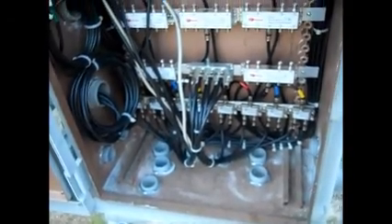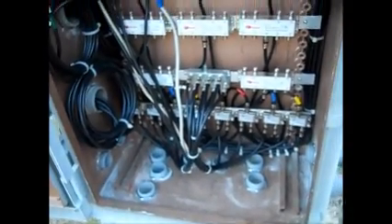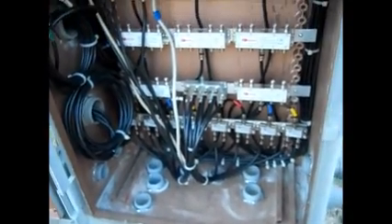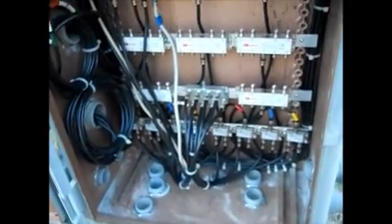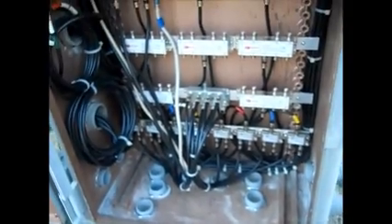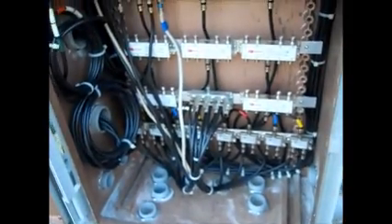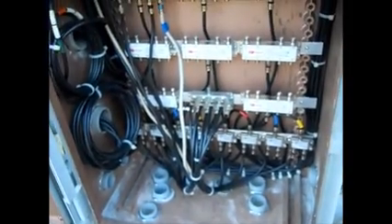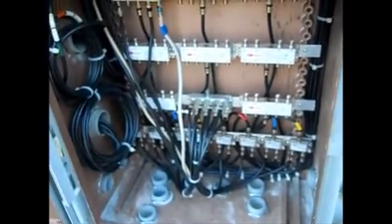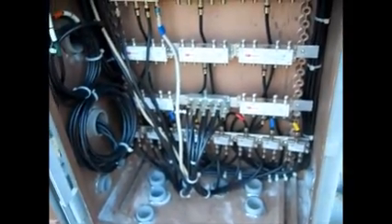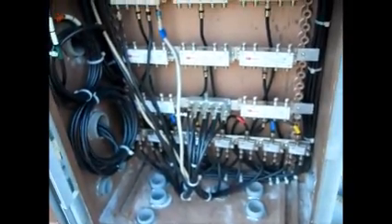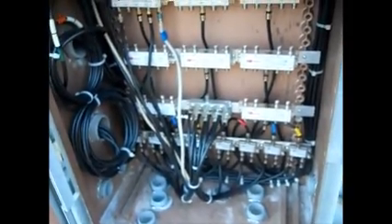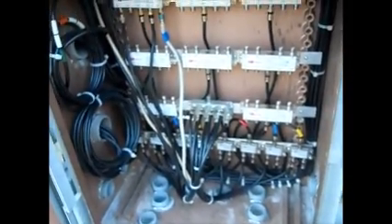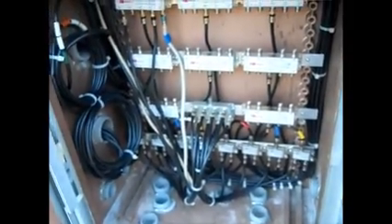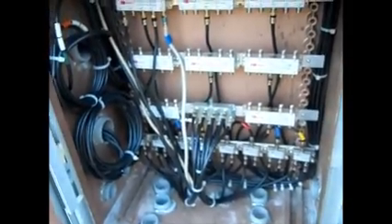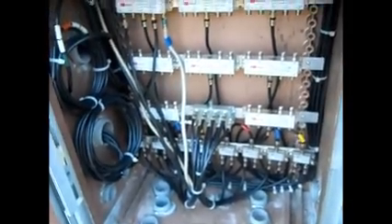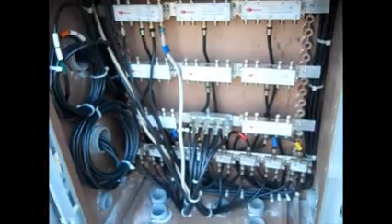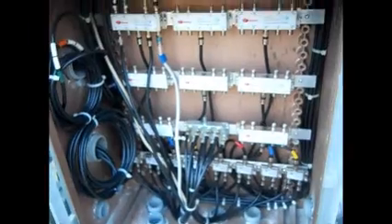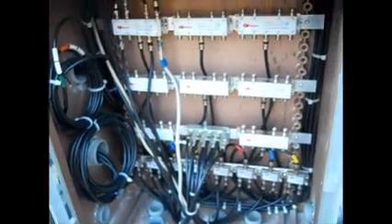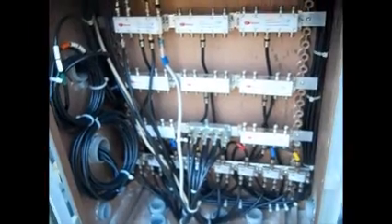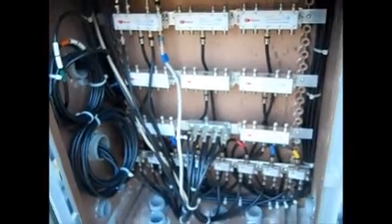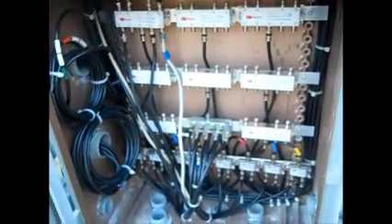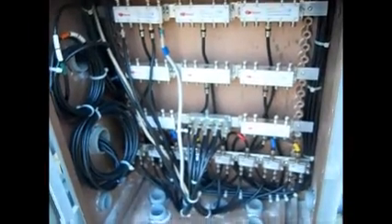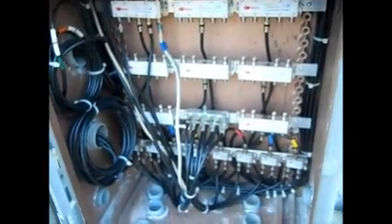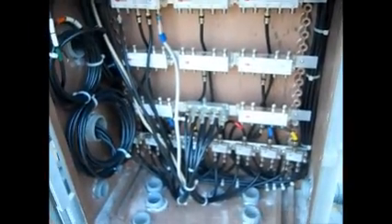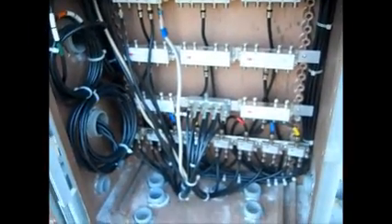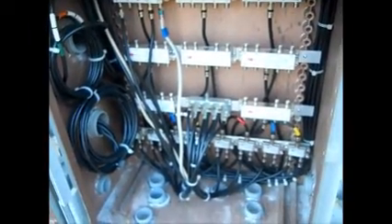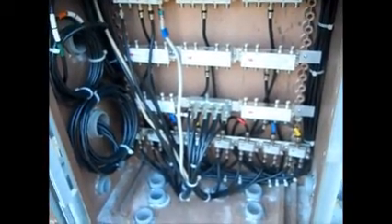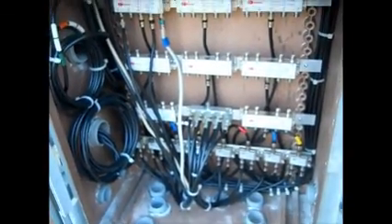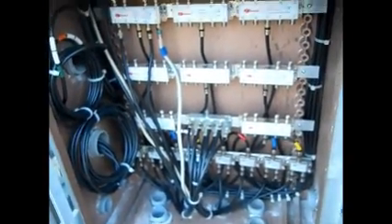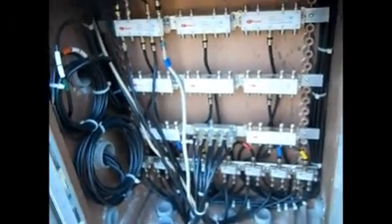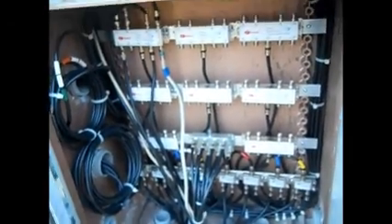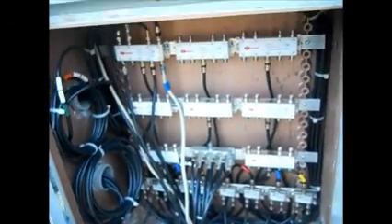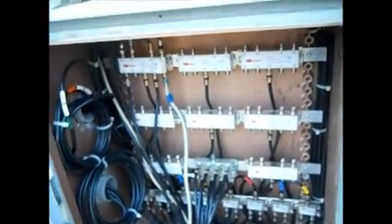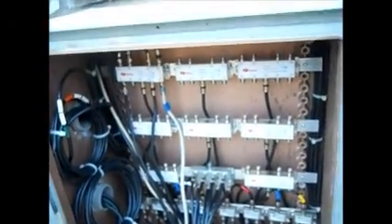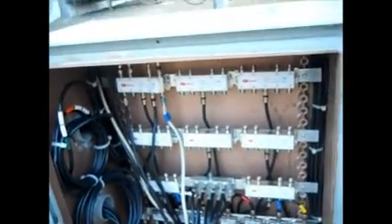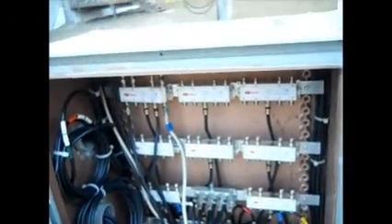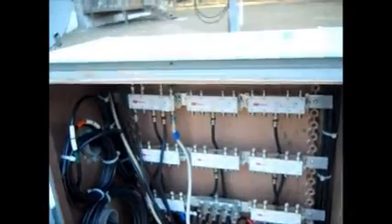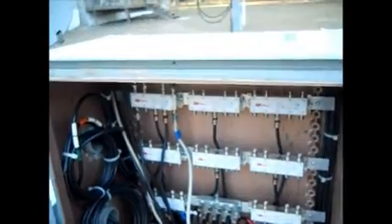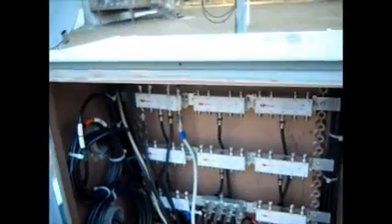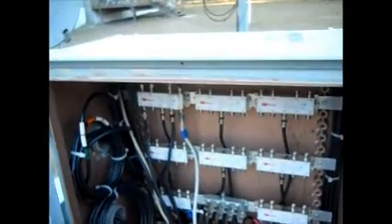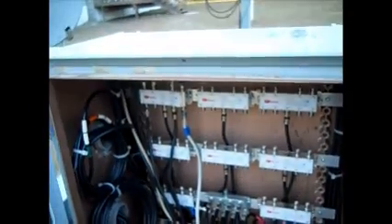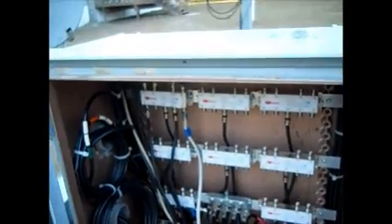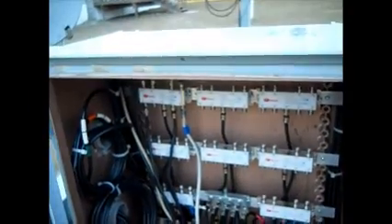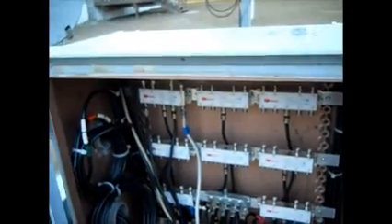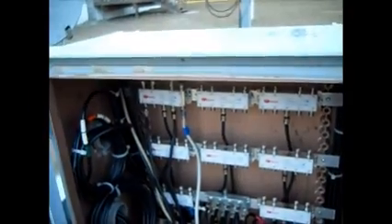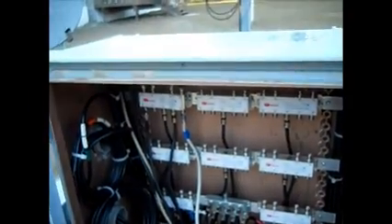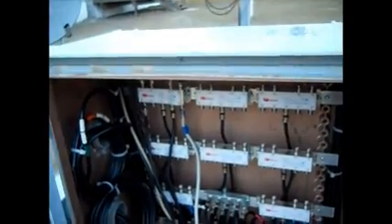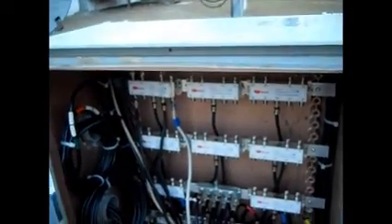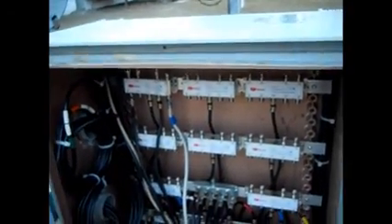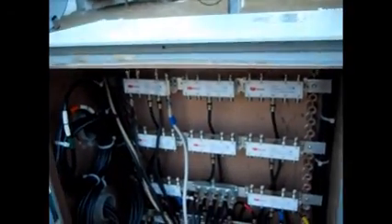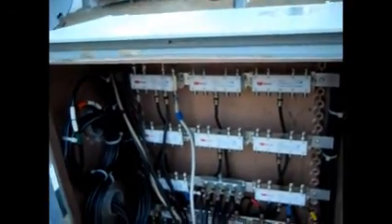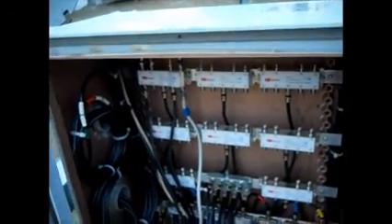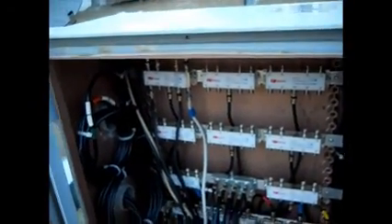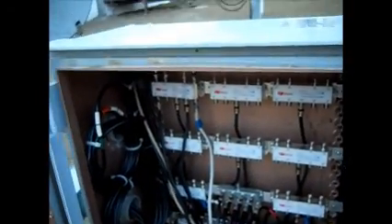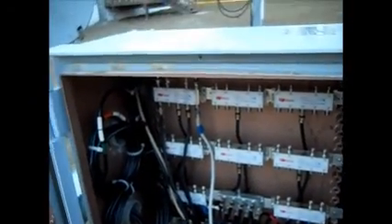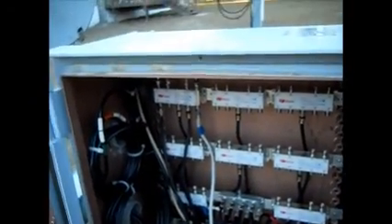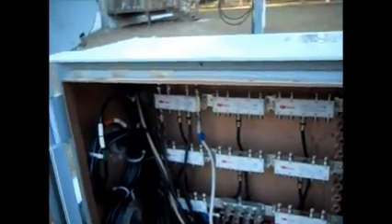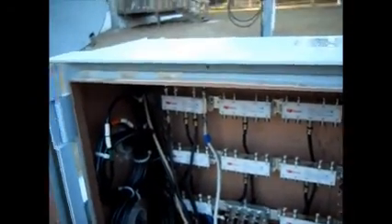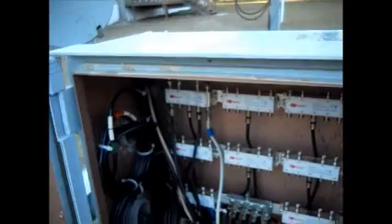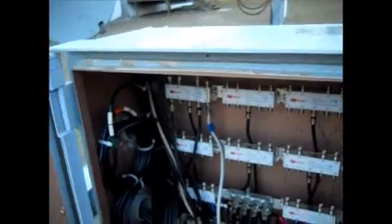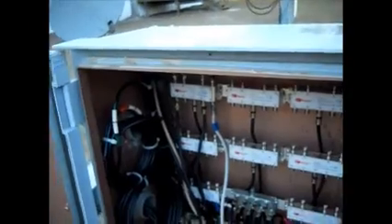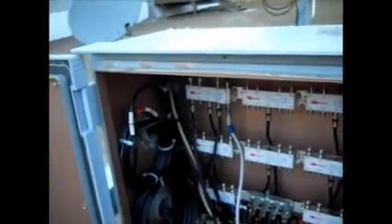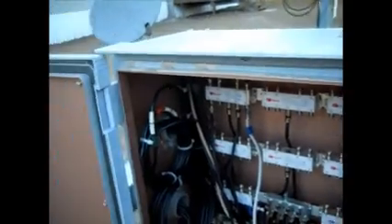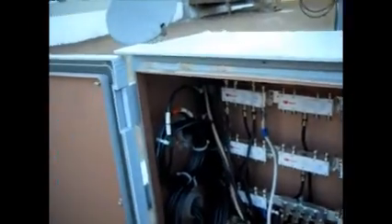I still have a lot of wiring left to do, but I just wanted to show this video.